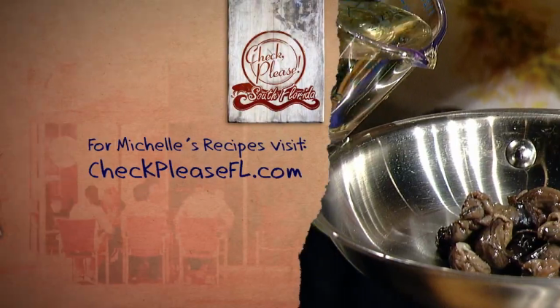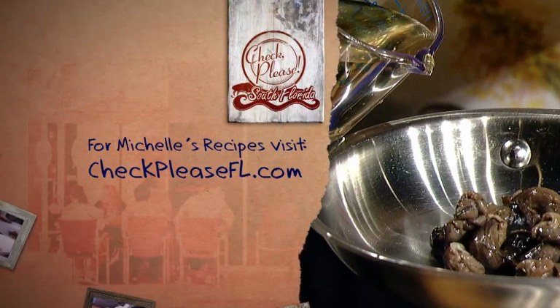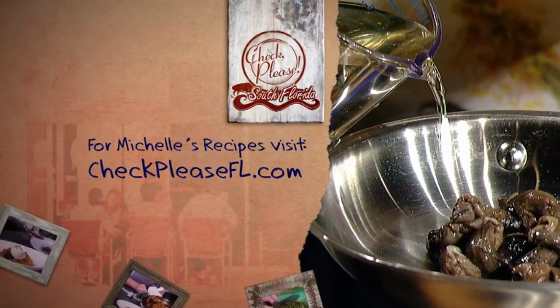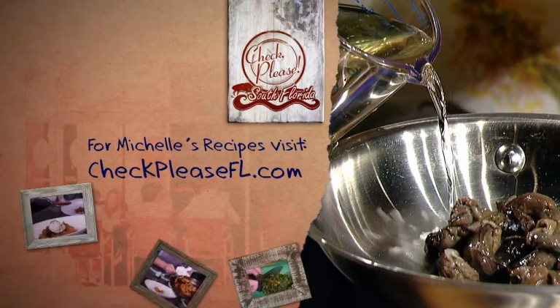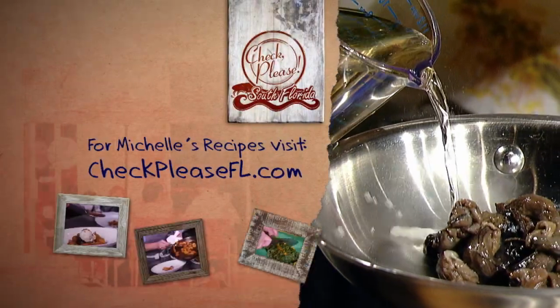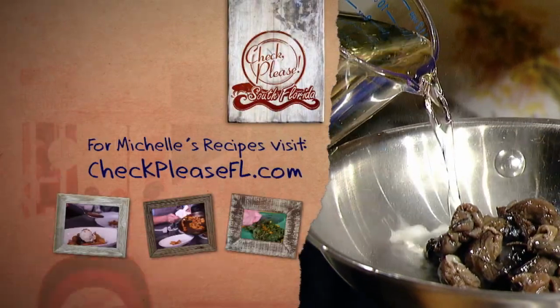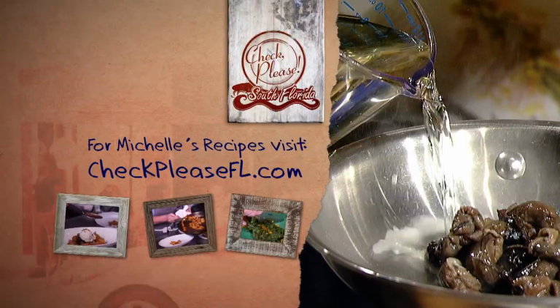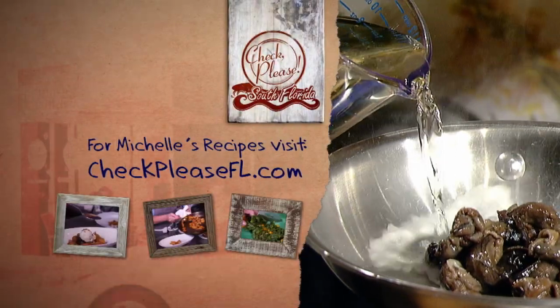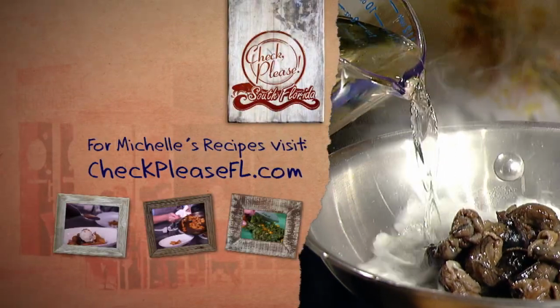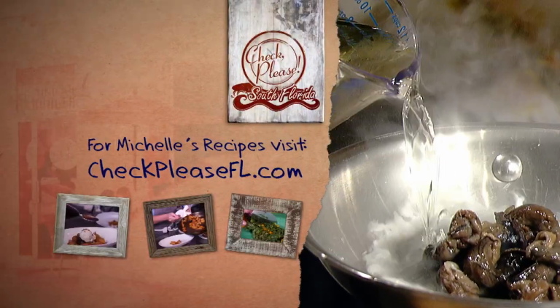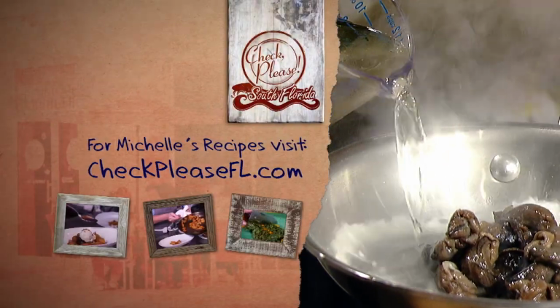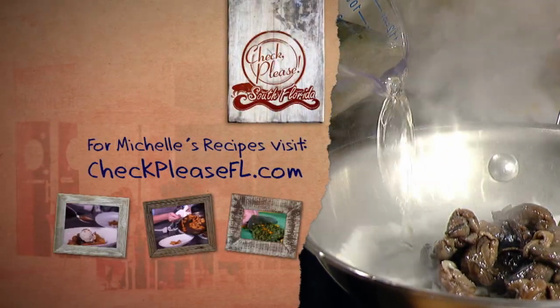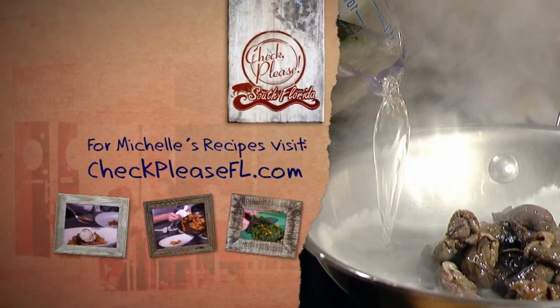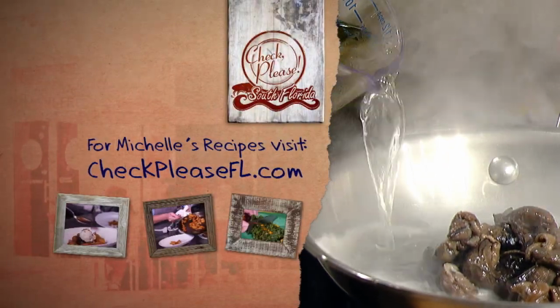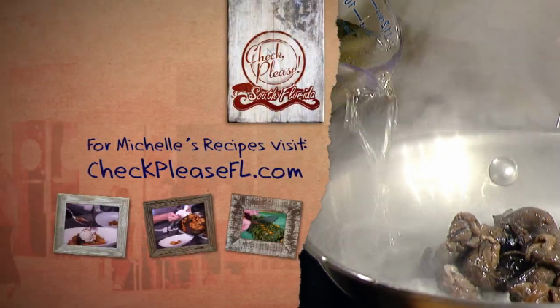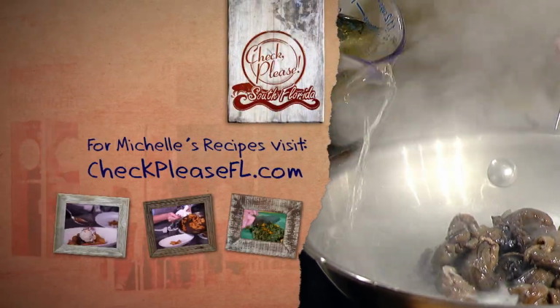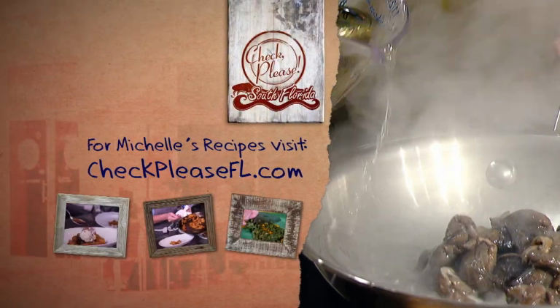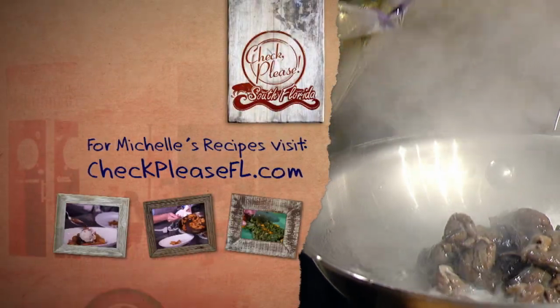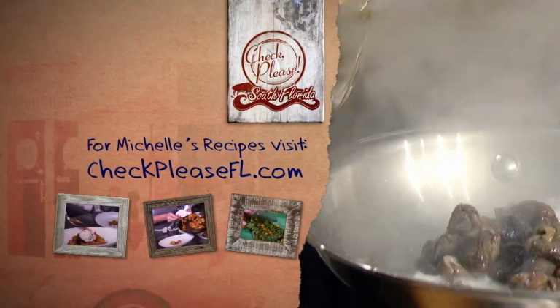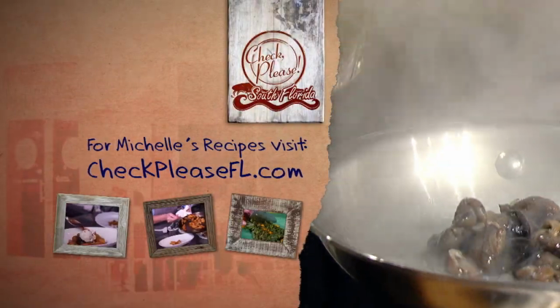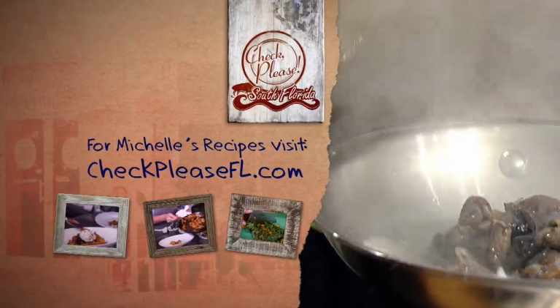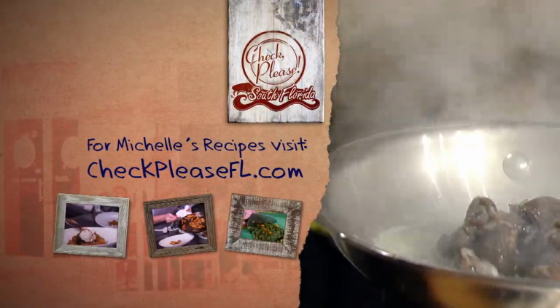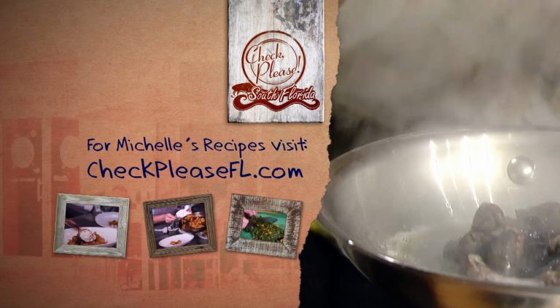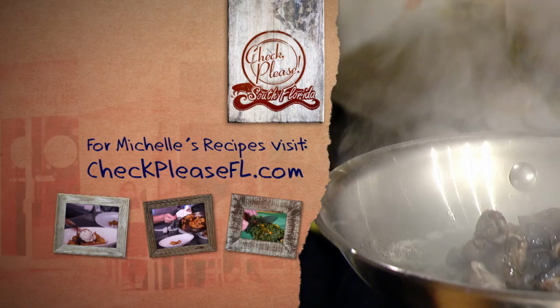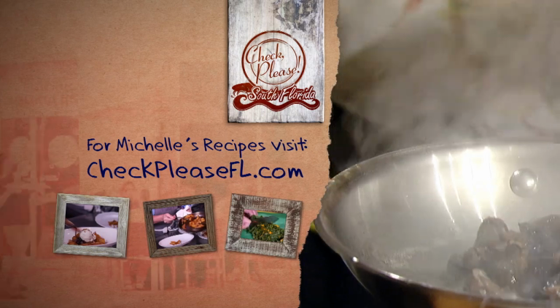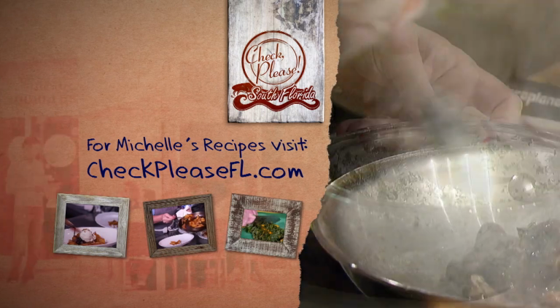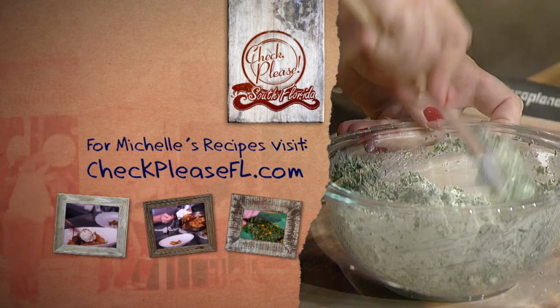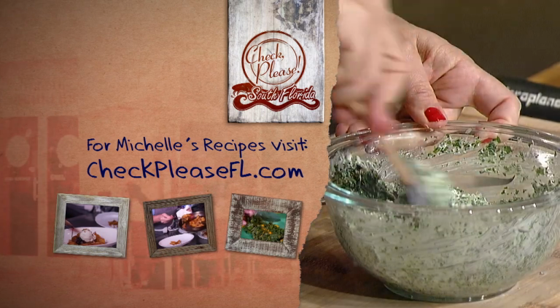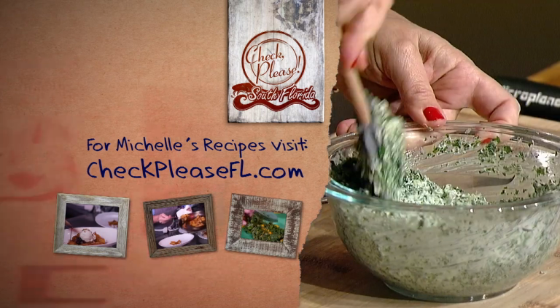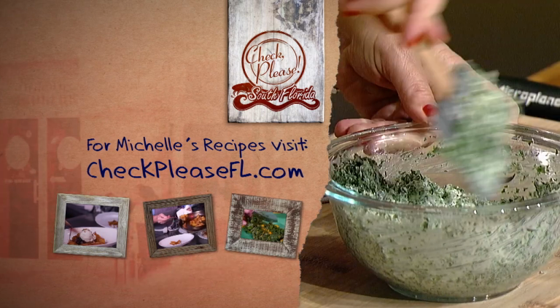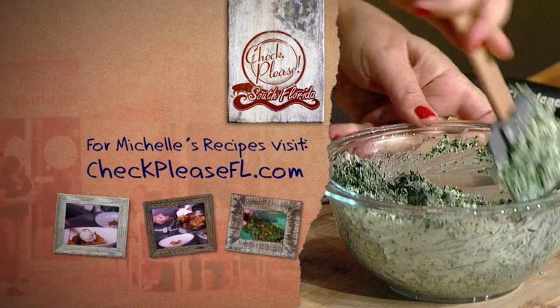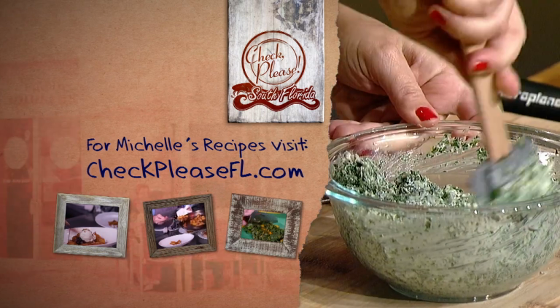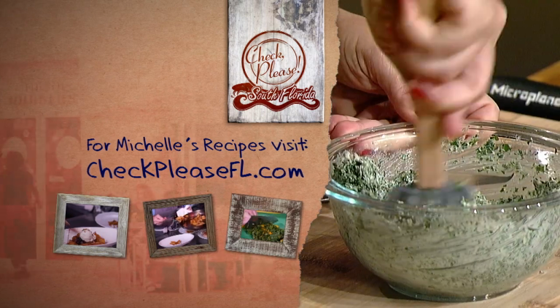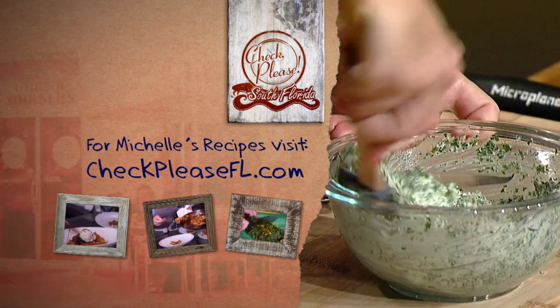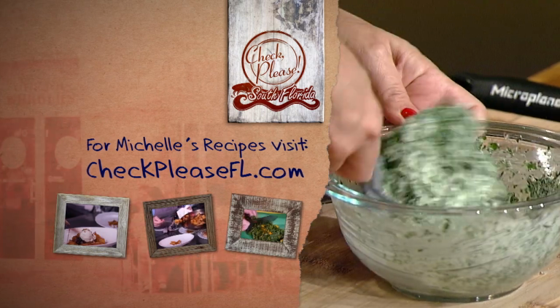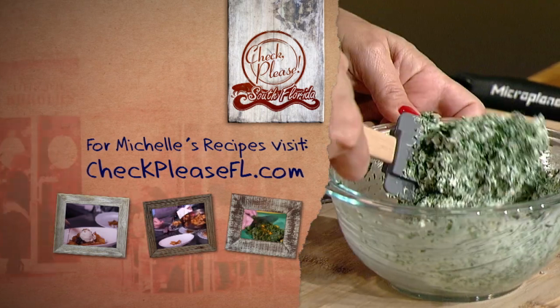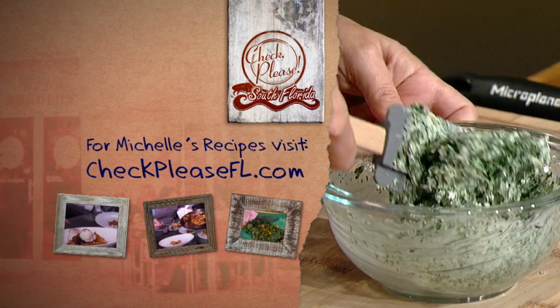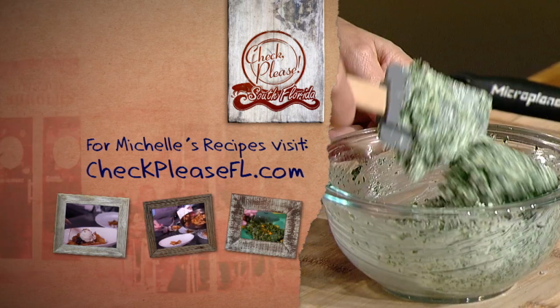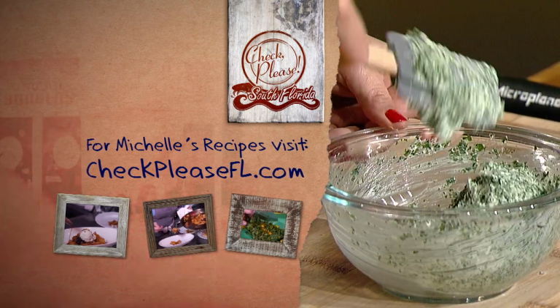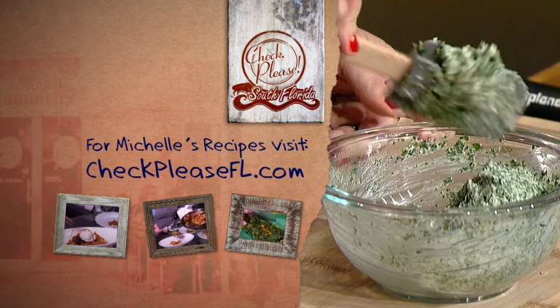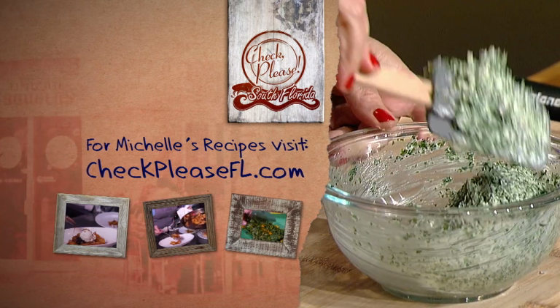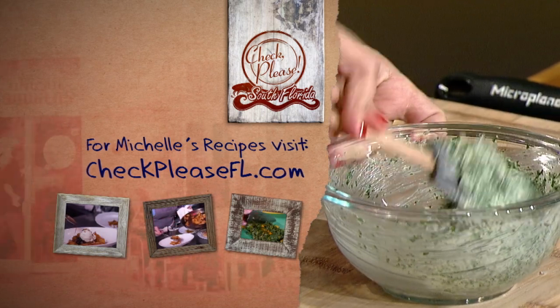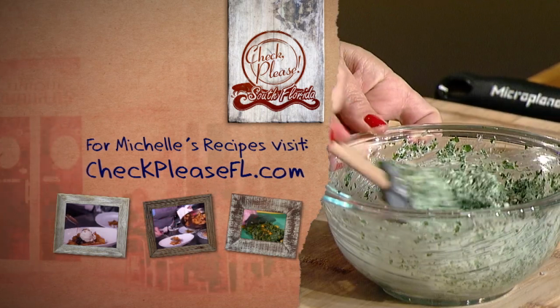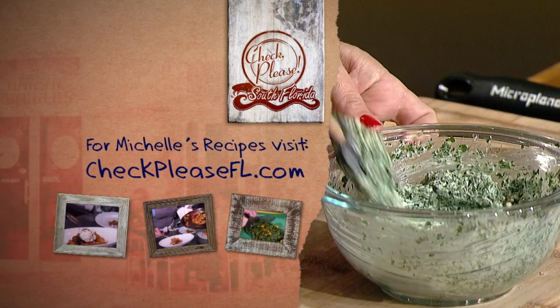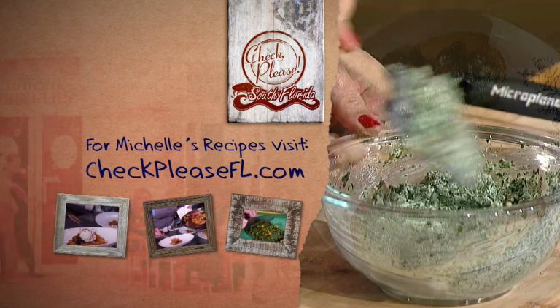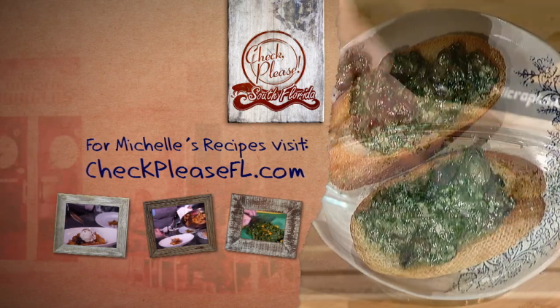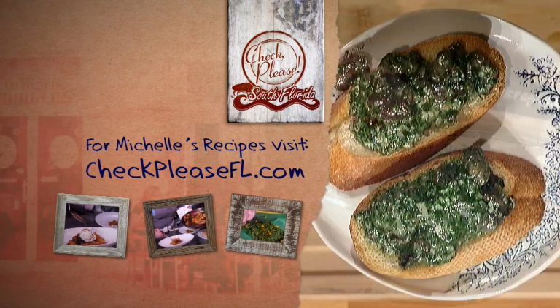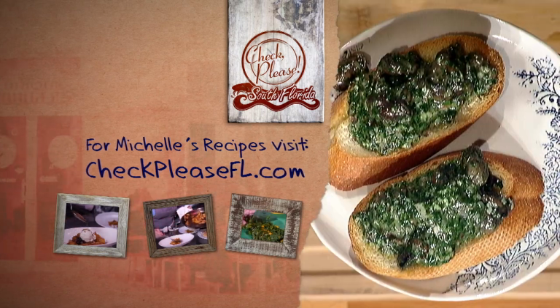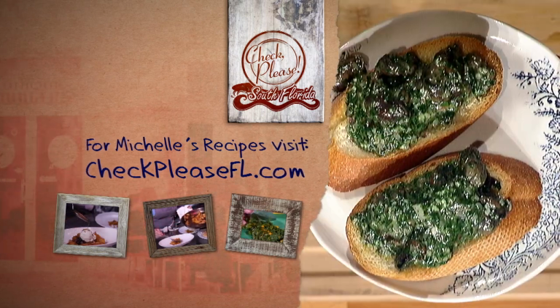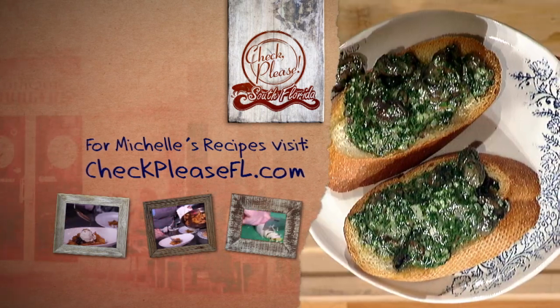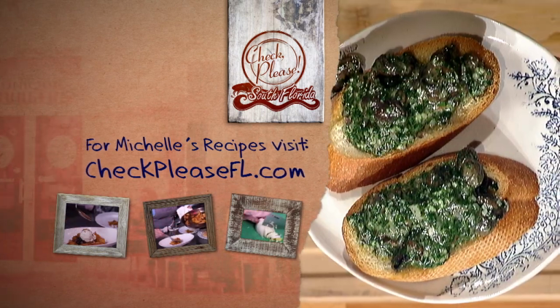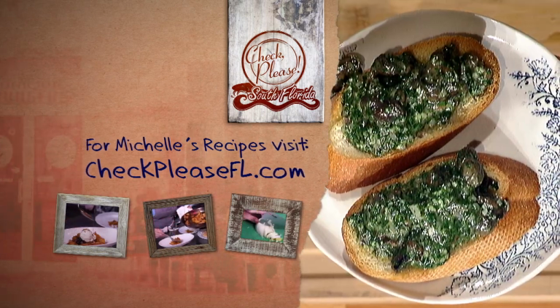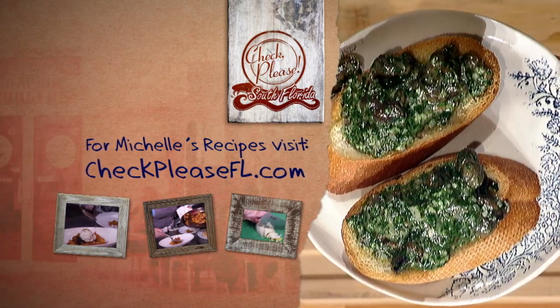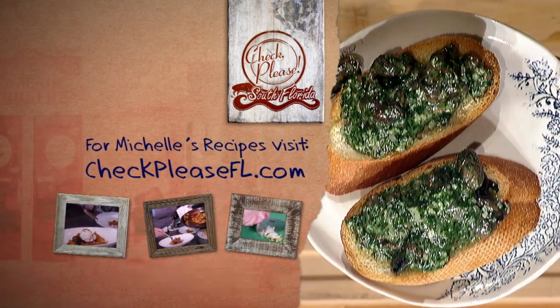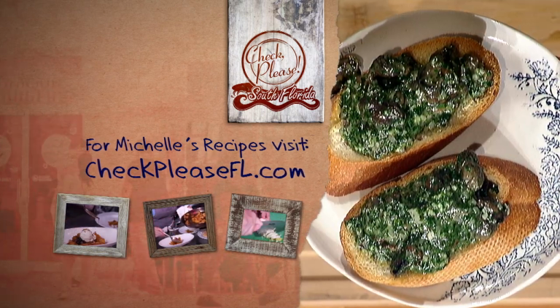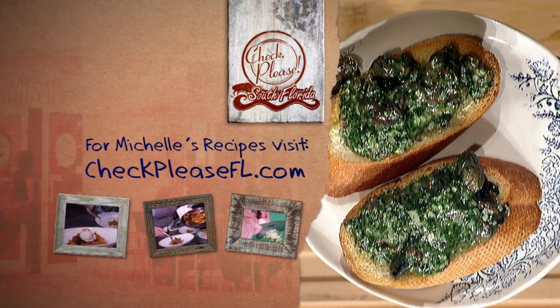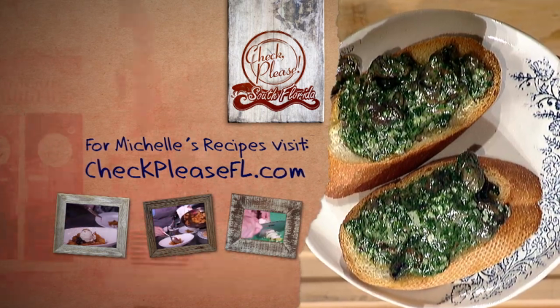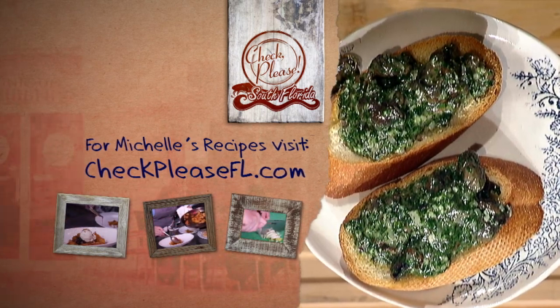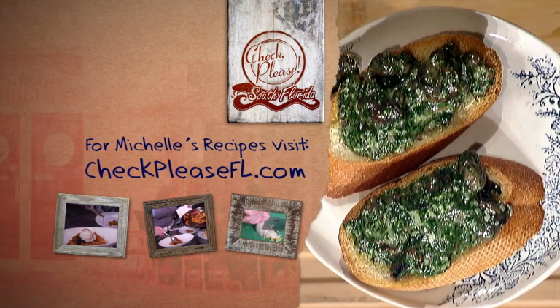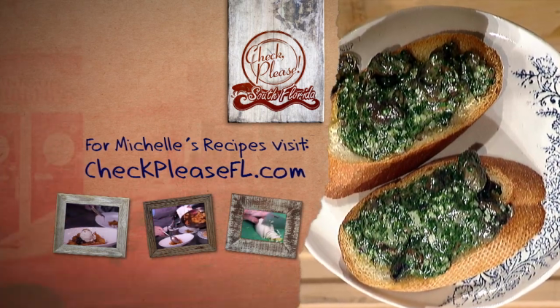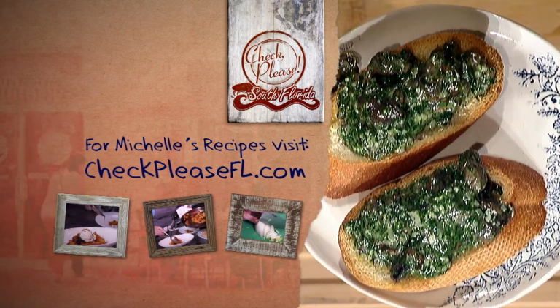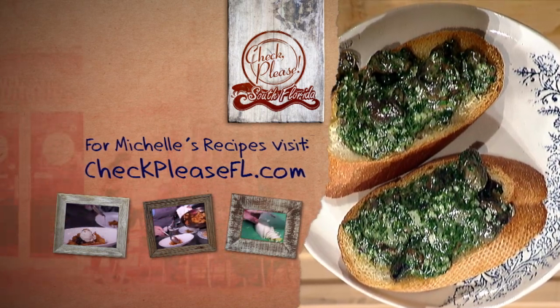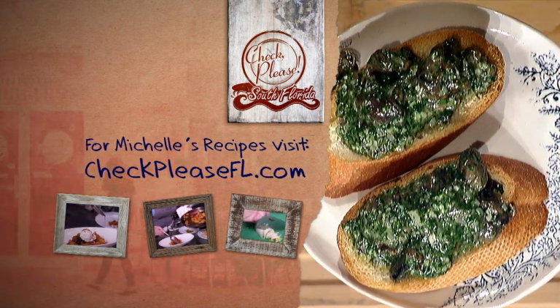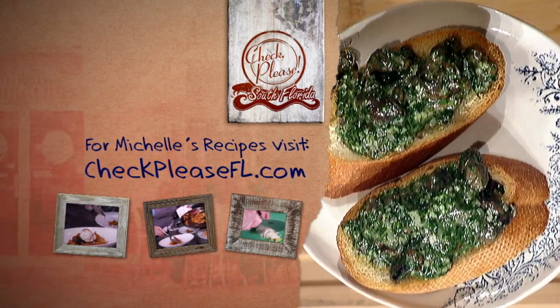For my escargot and toast recipe, go online to CheckPleaseFL.com.